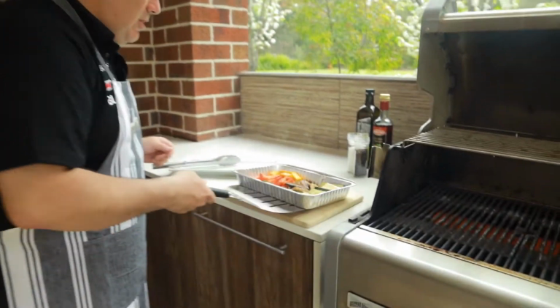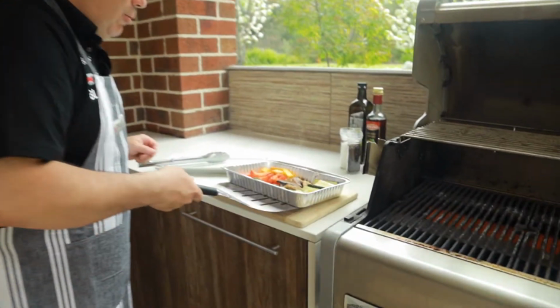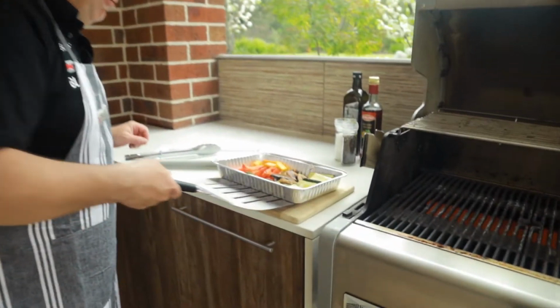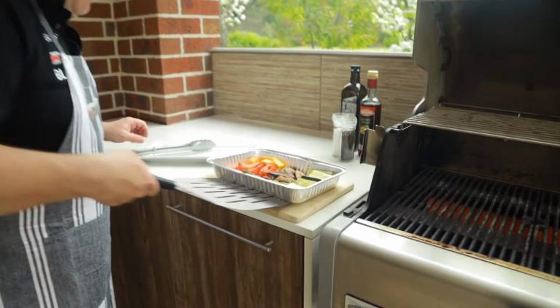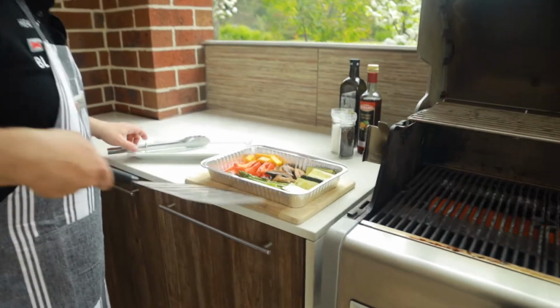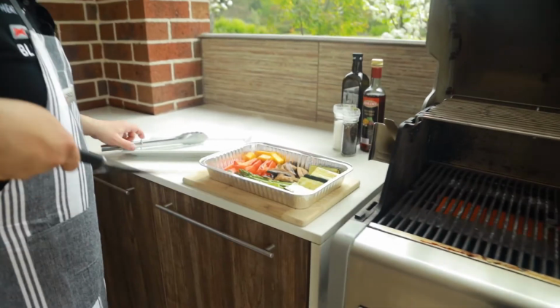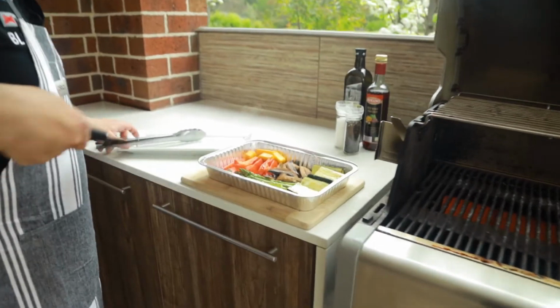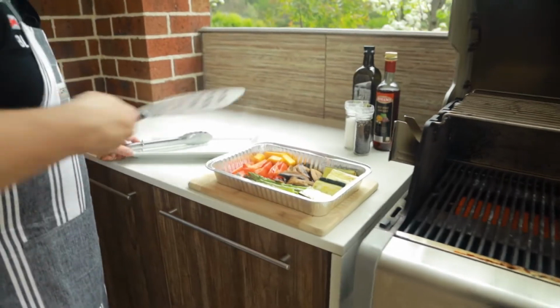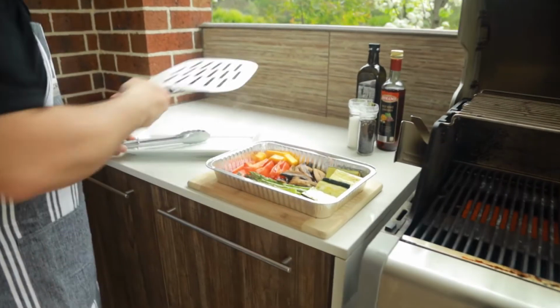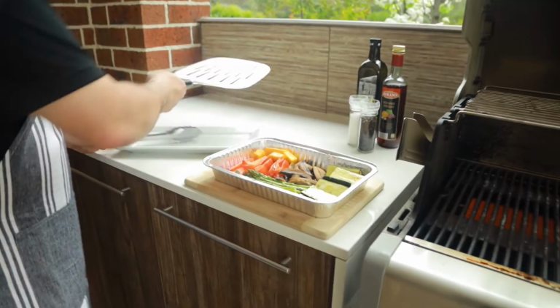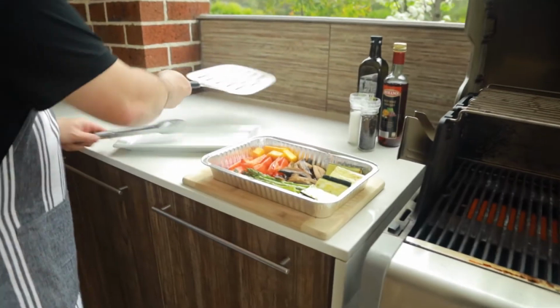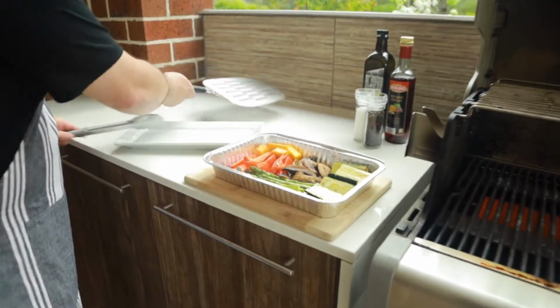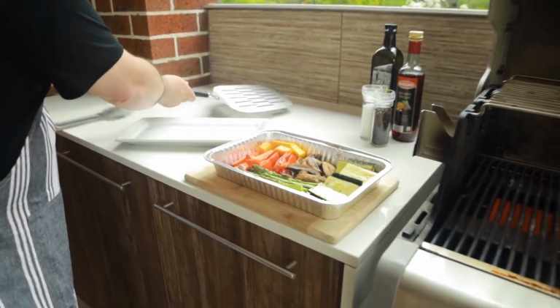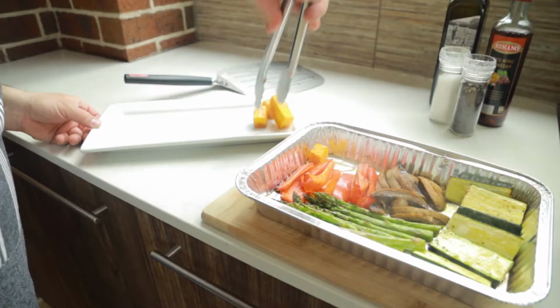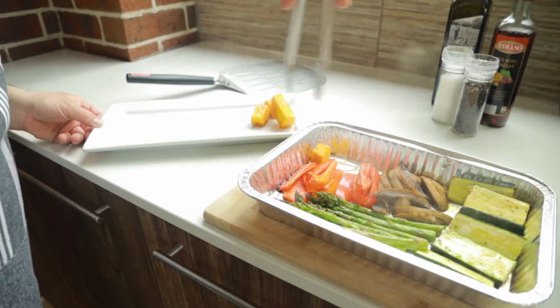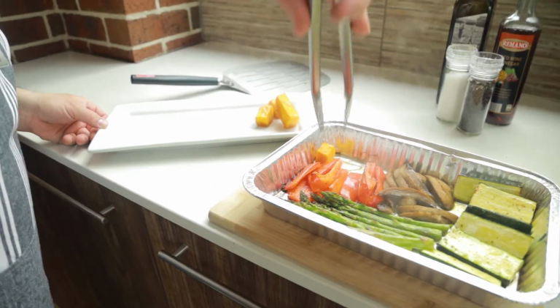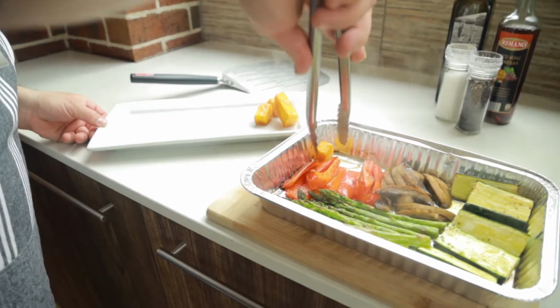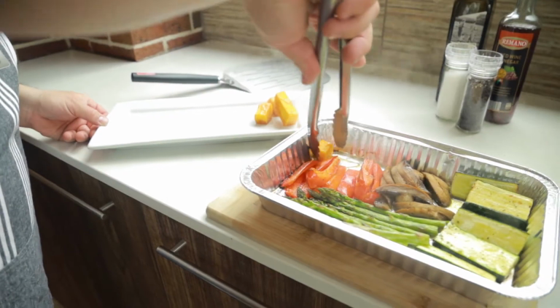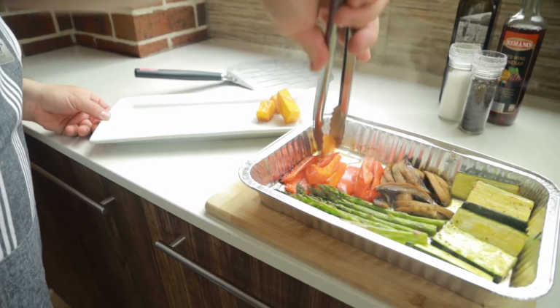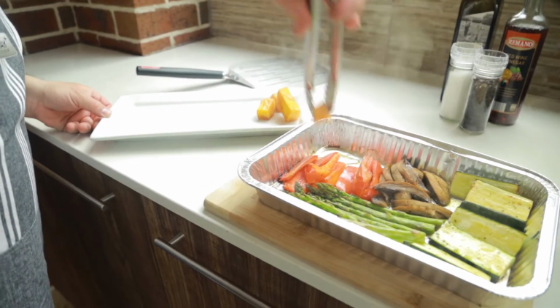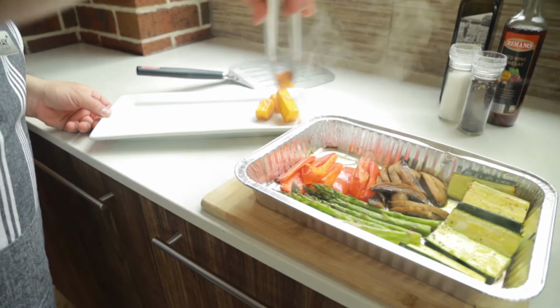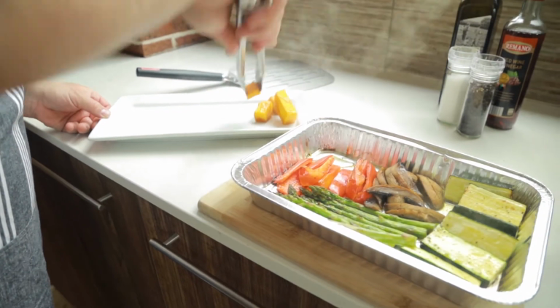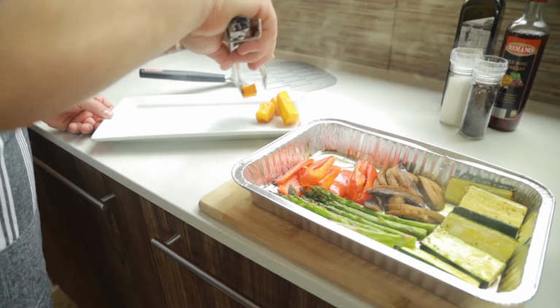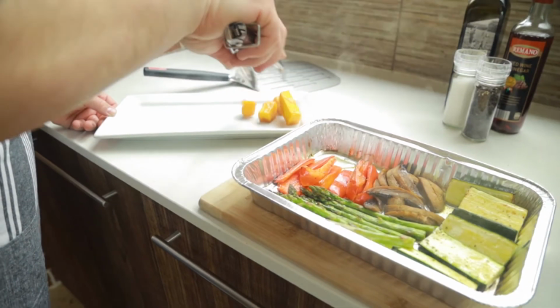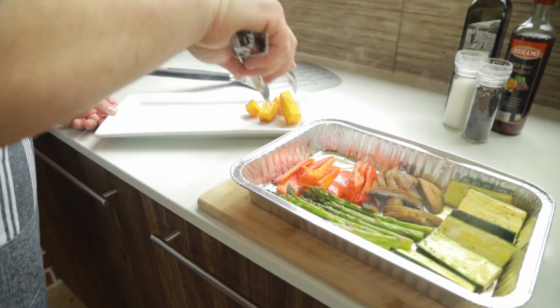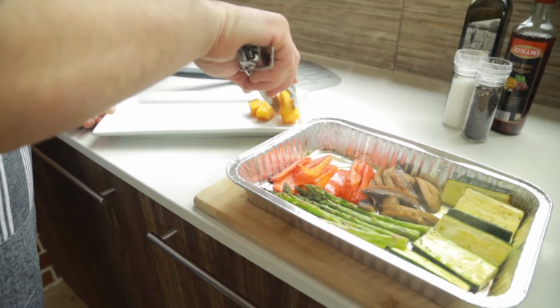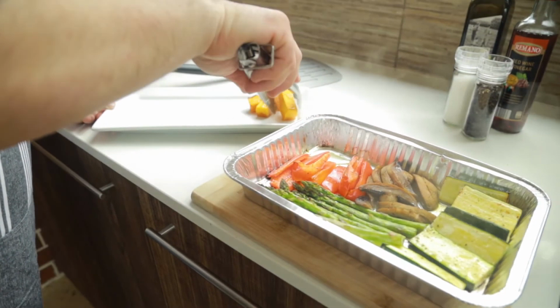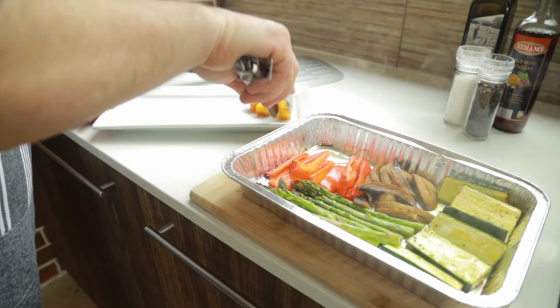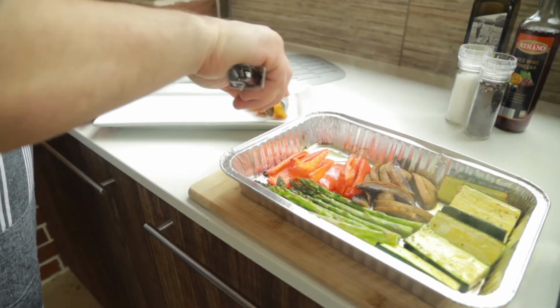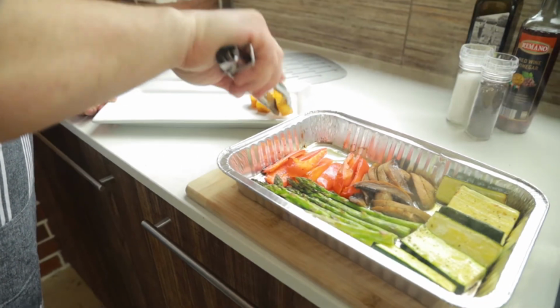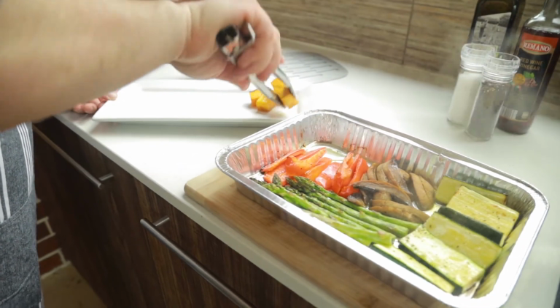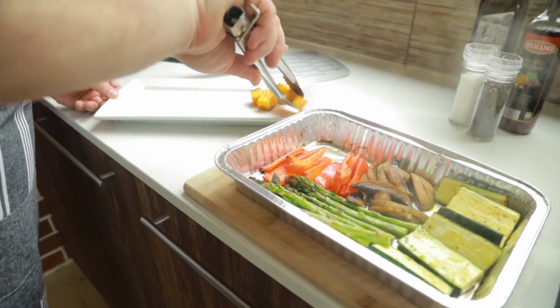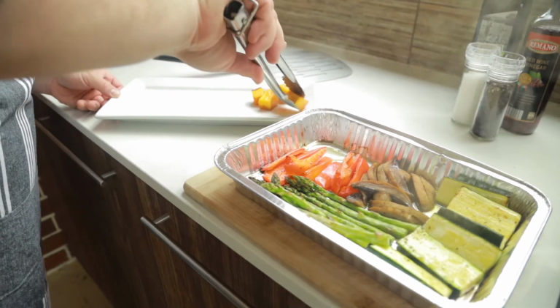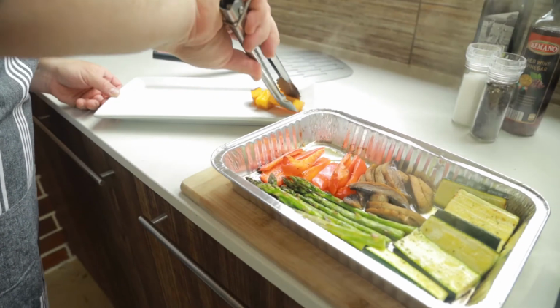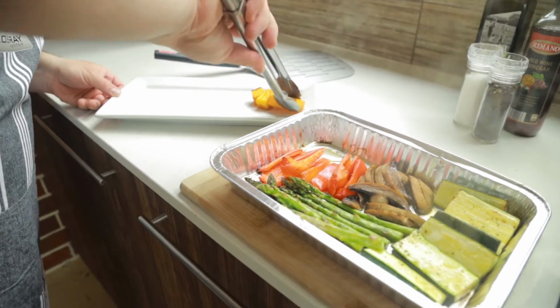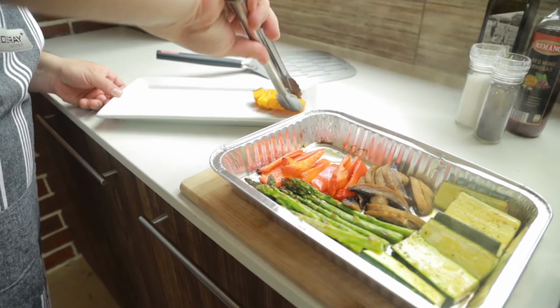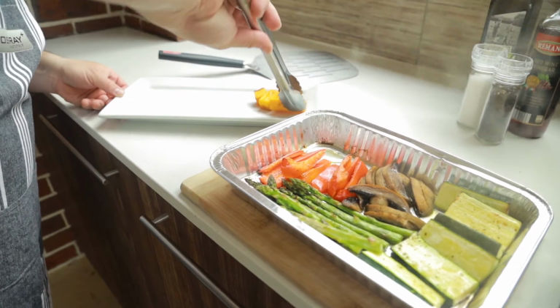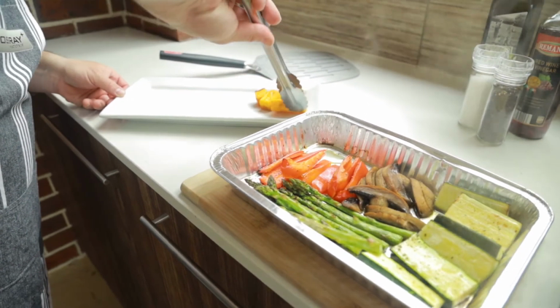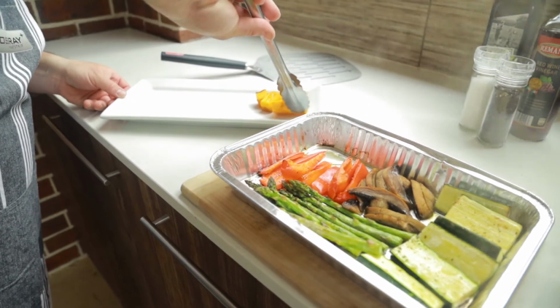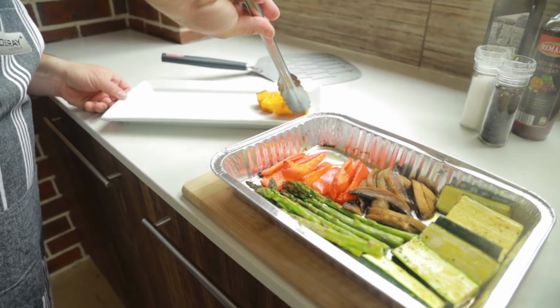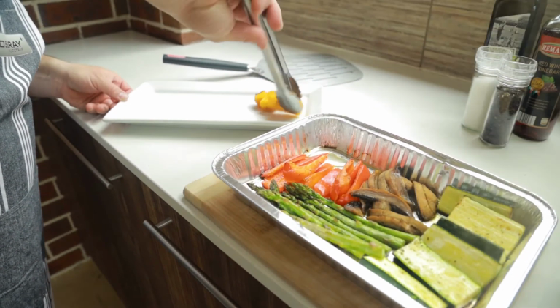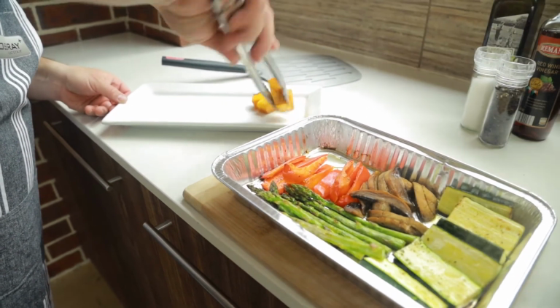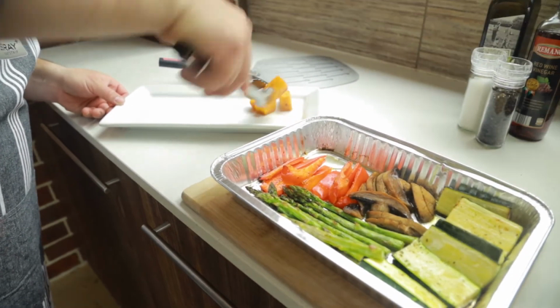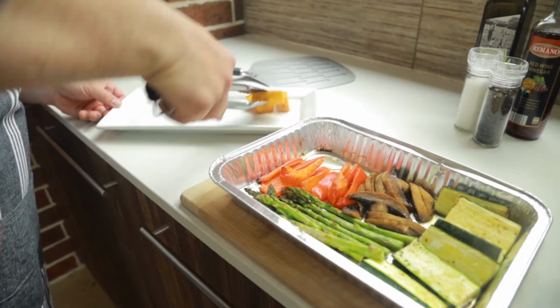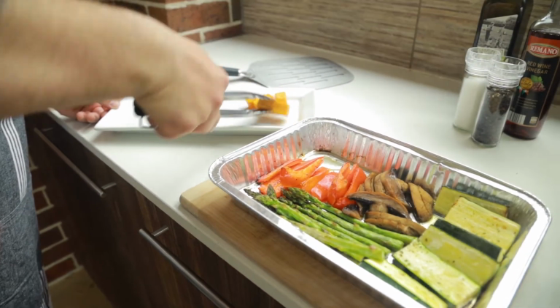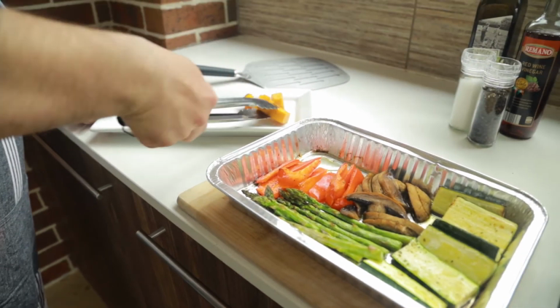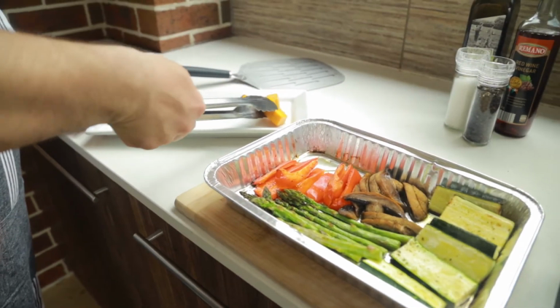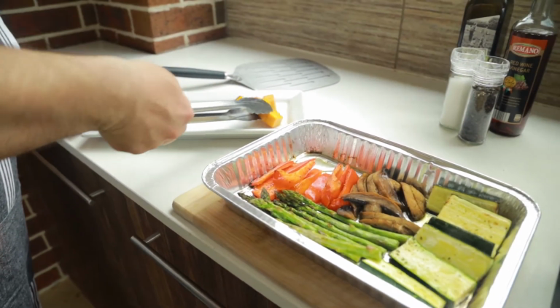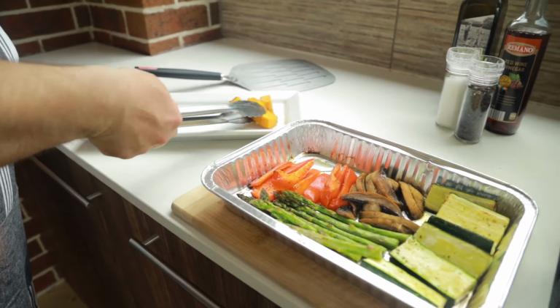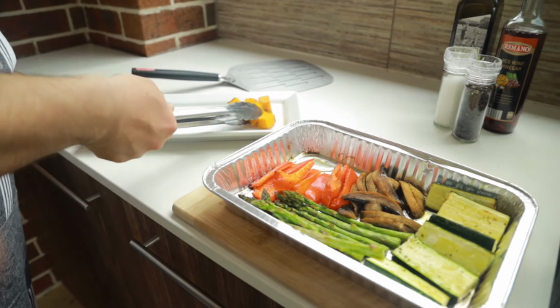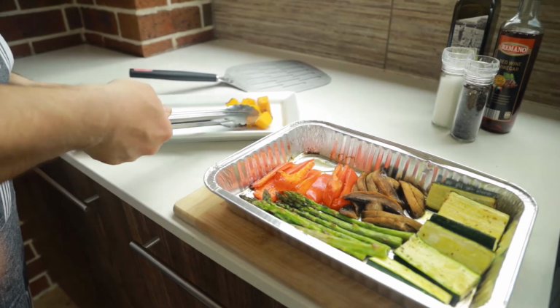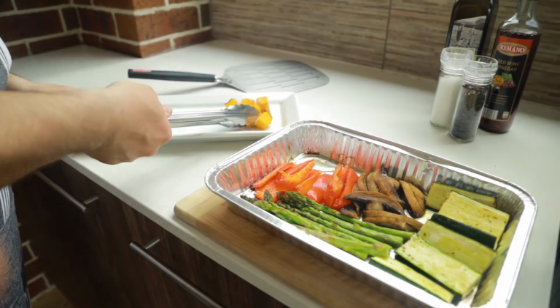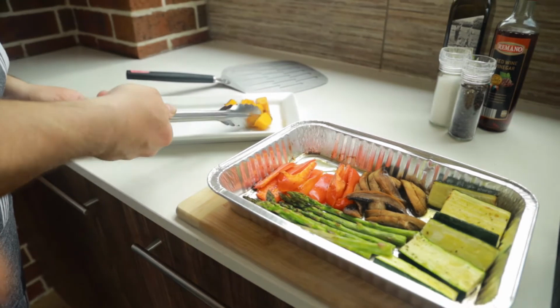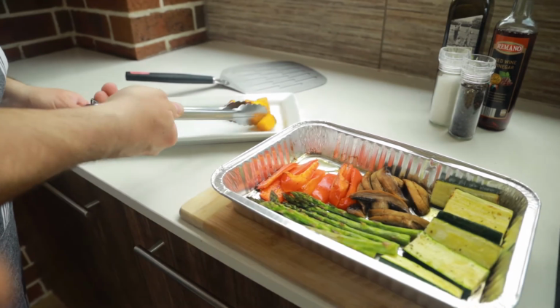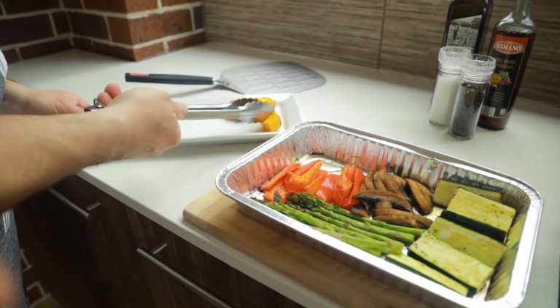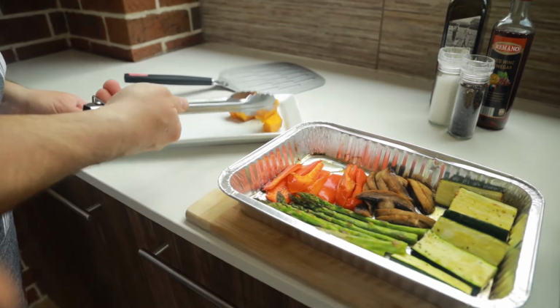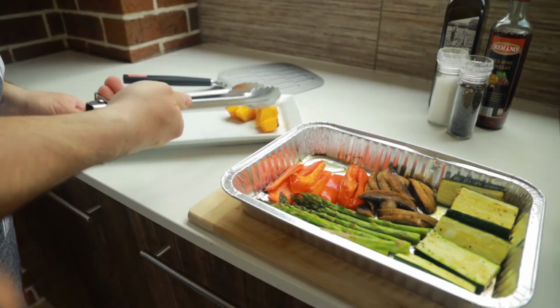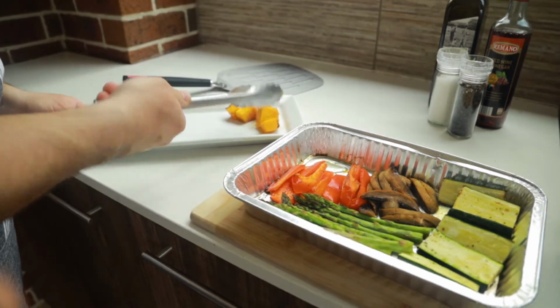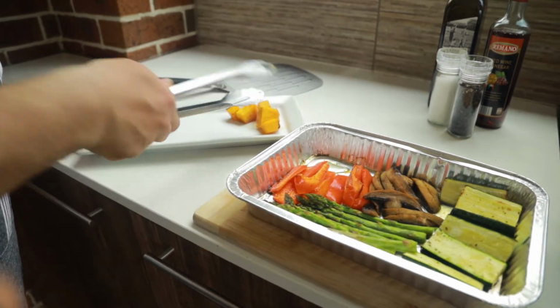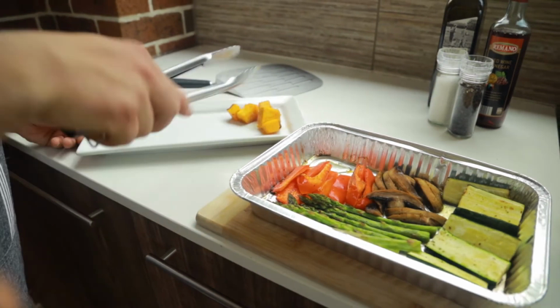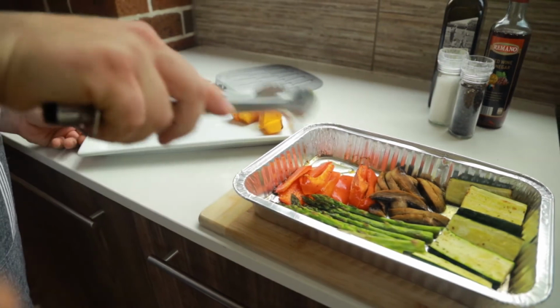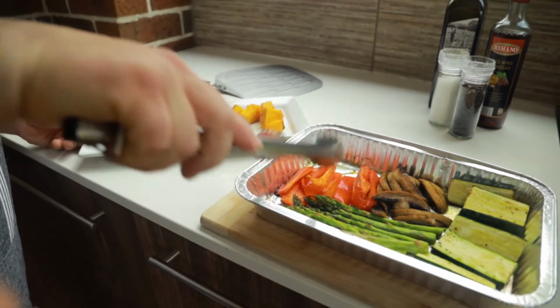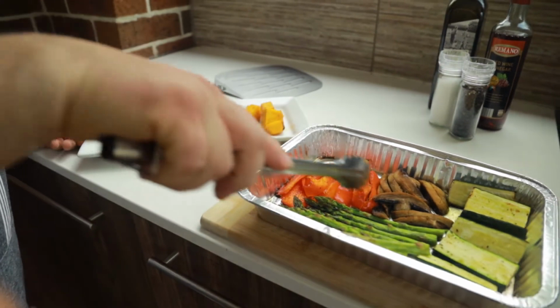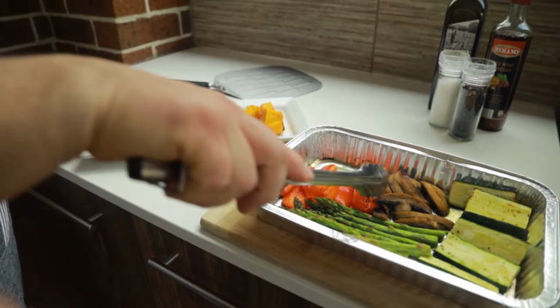So we'll plate it up now. Beautiful — look how soft it is, even the pumpkin is falling apart. Look at that, beautiful.